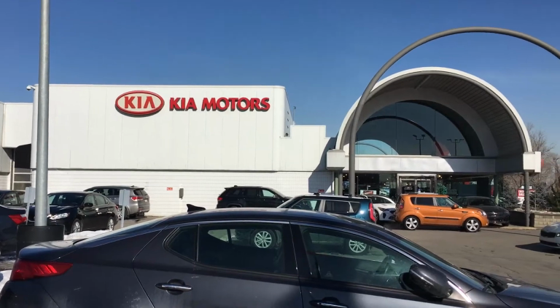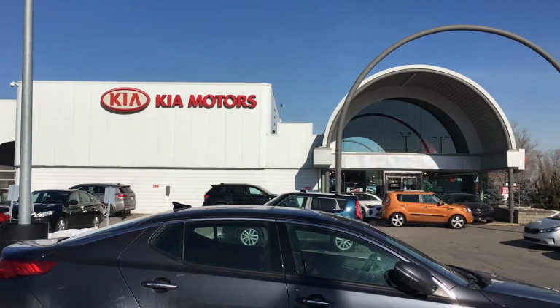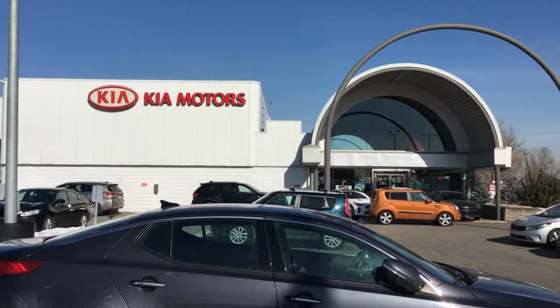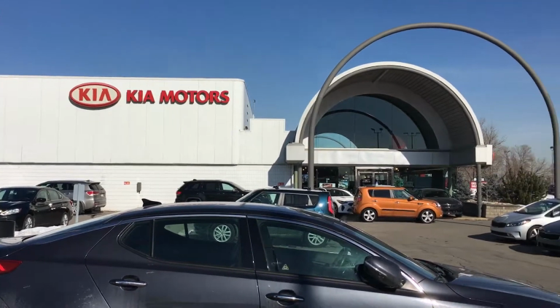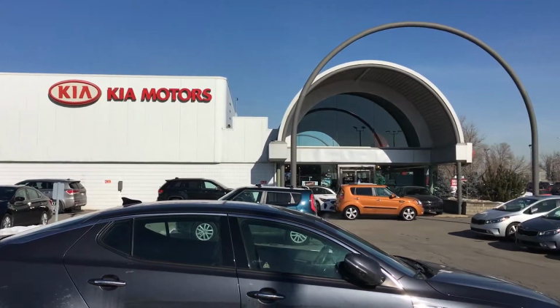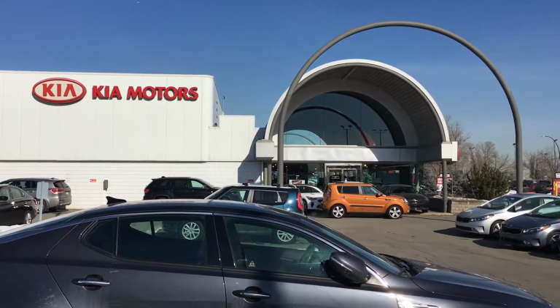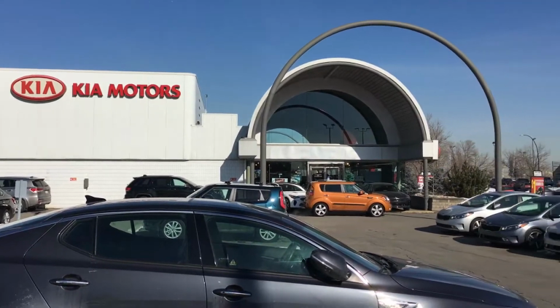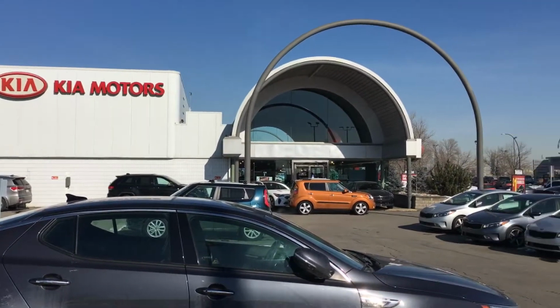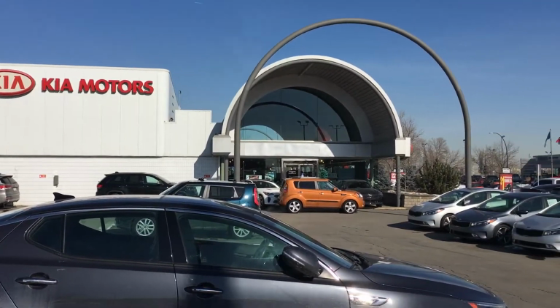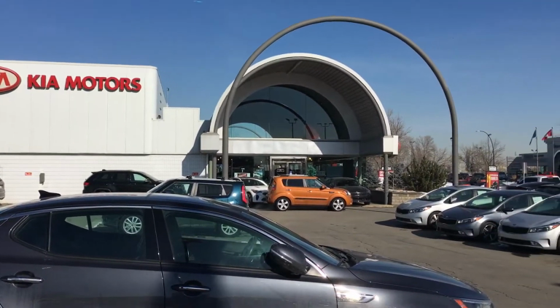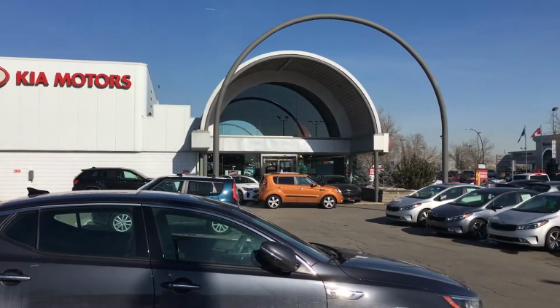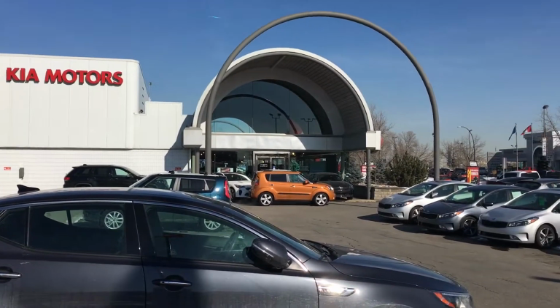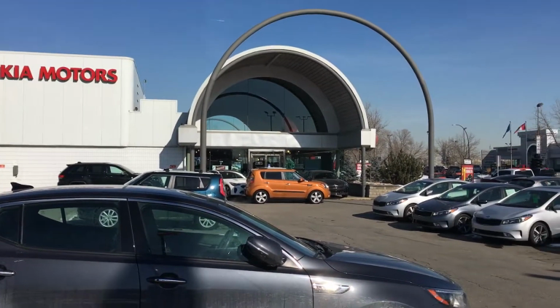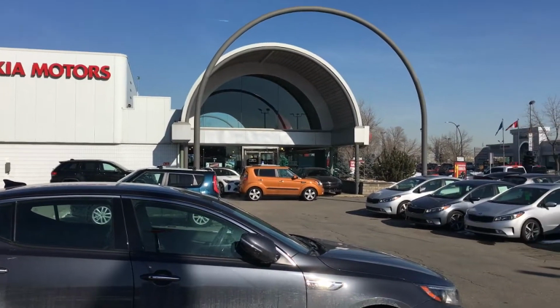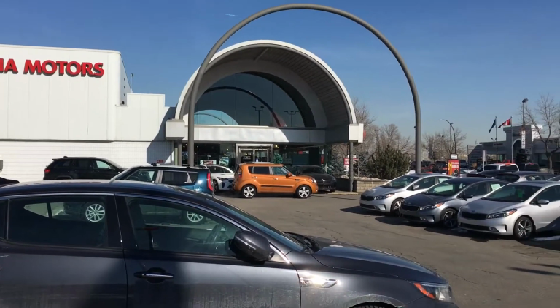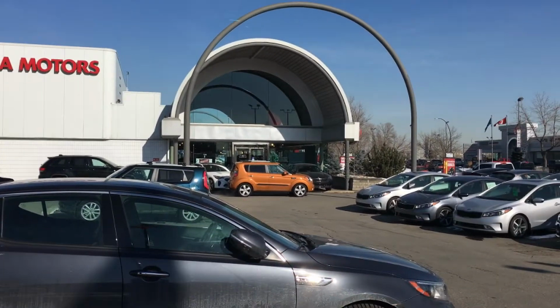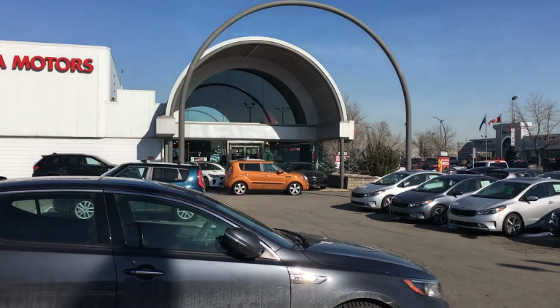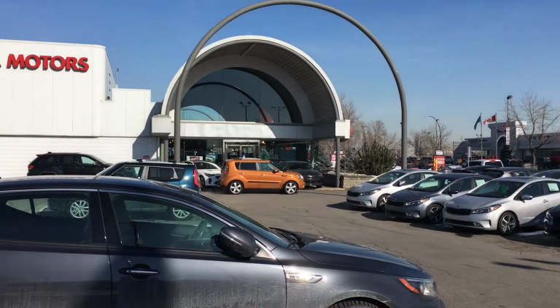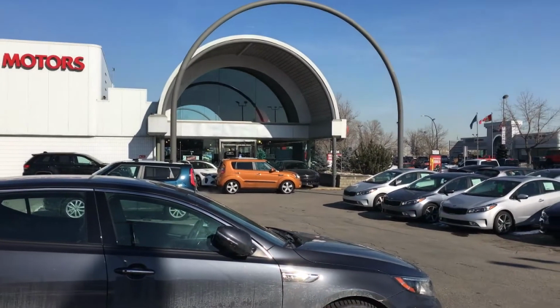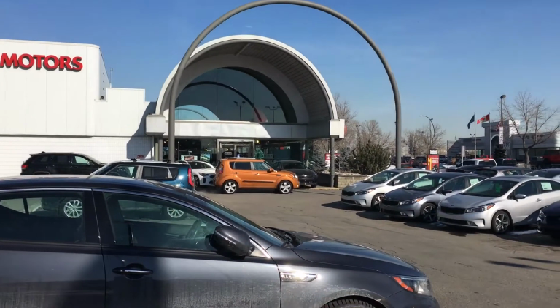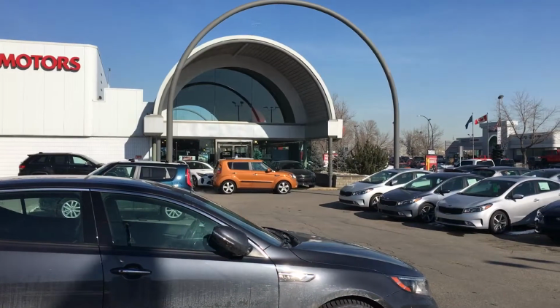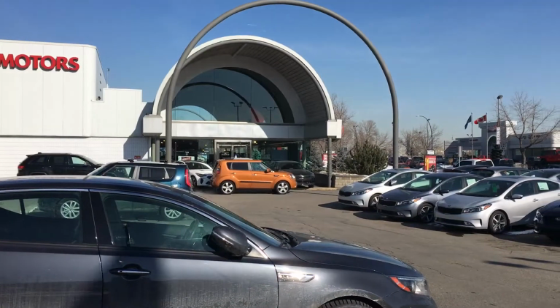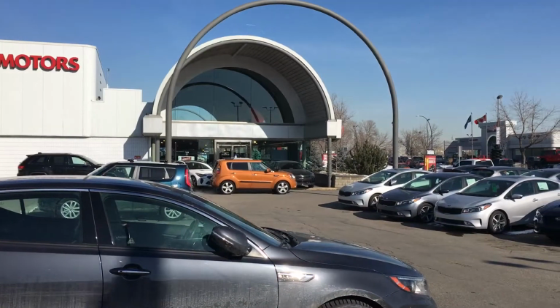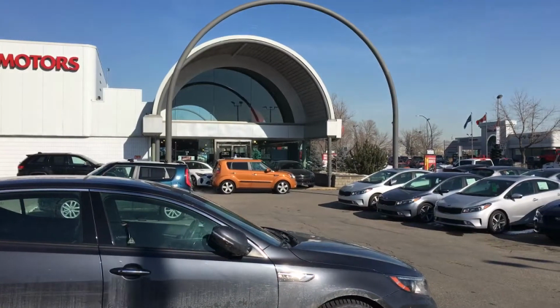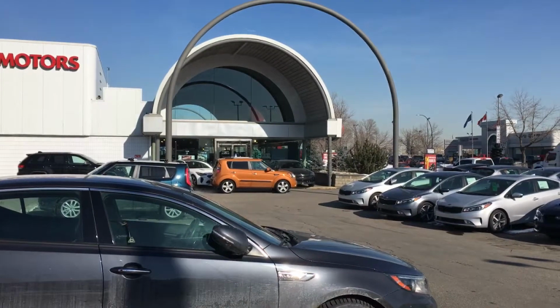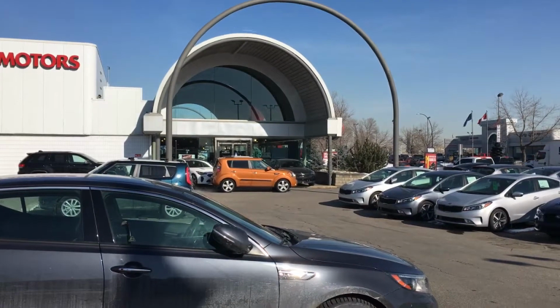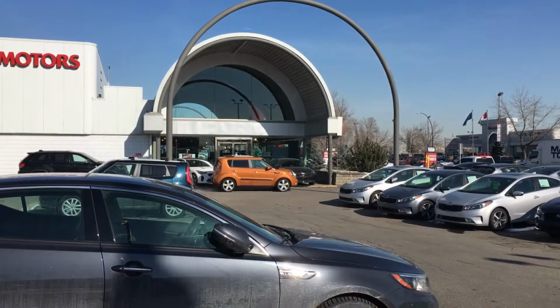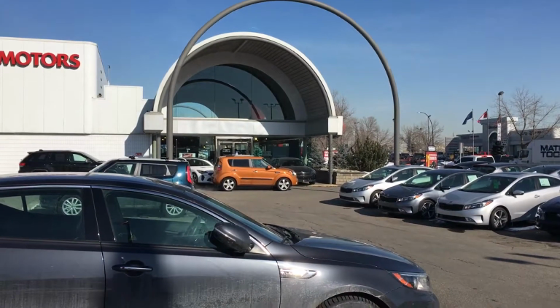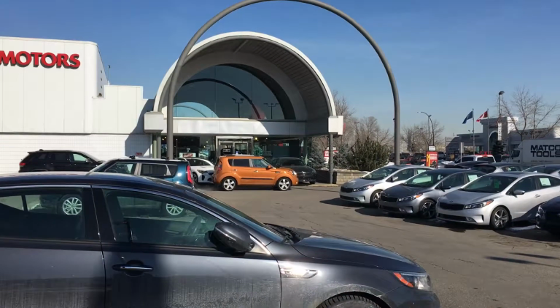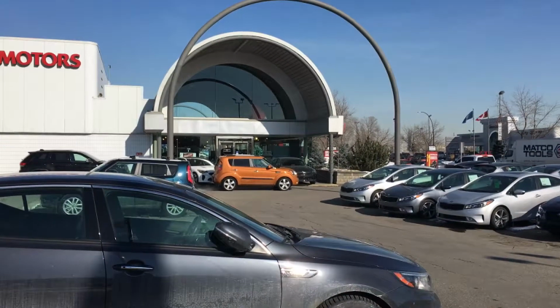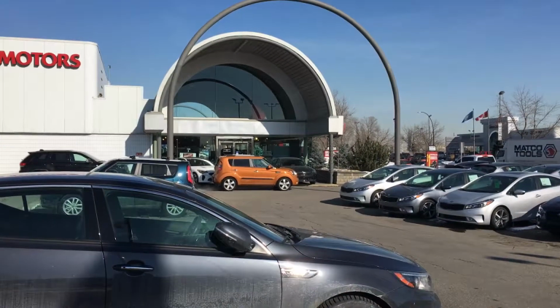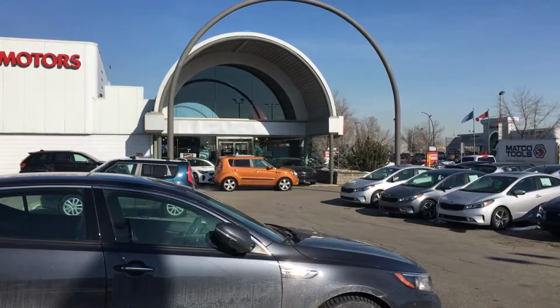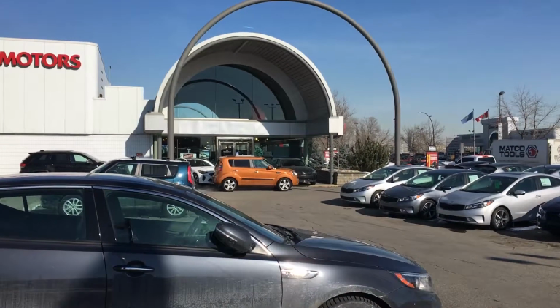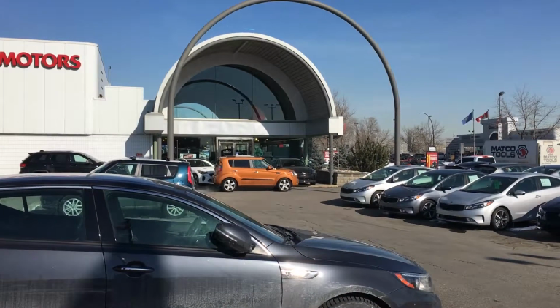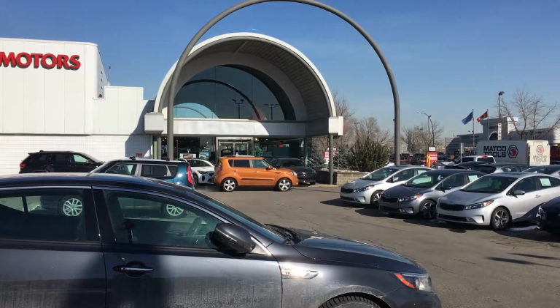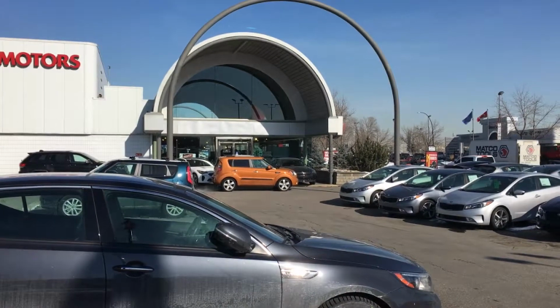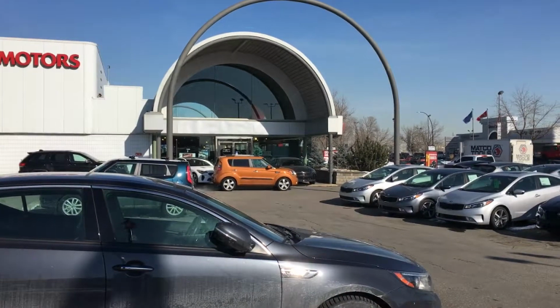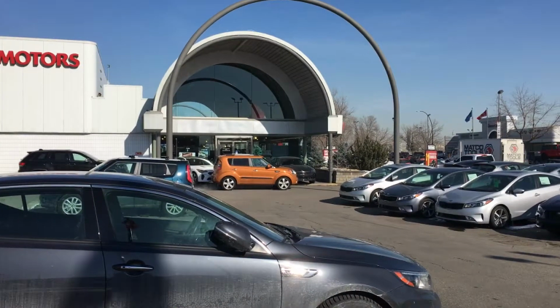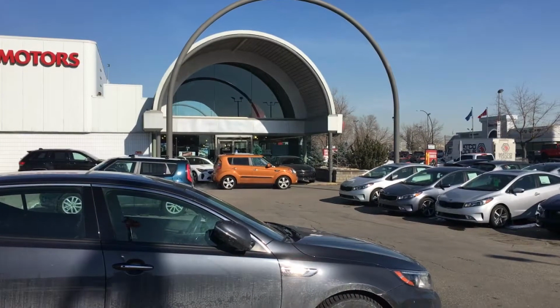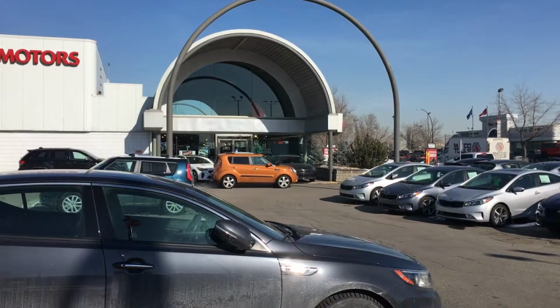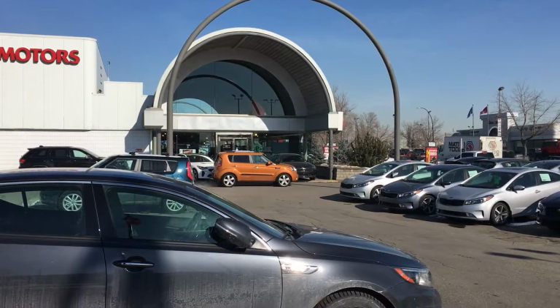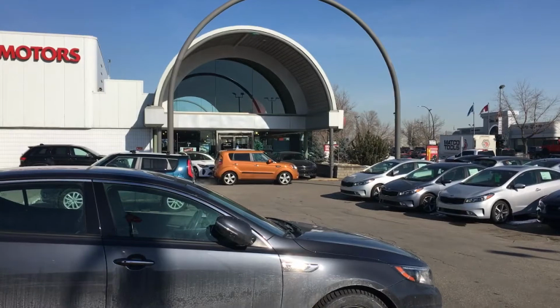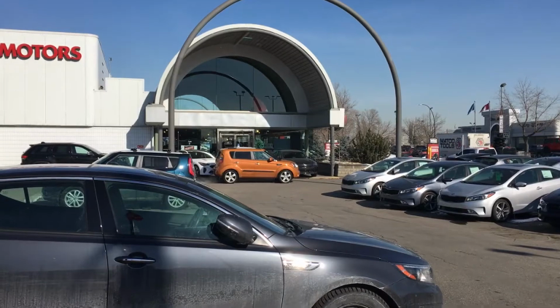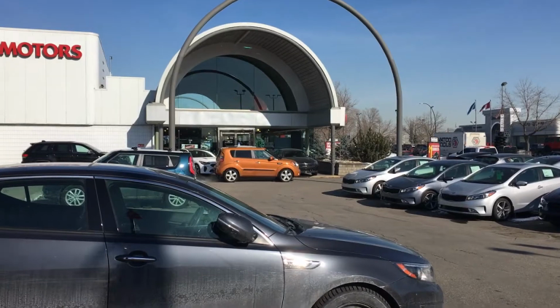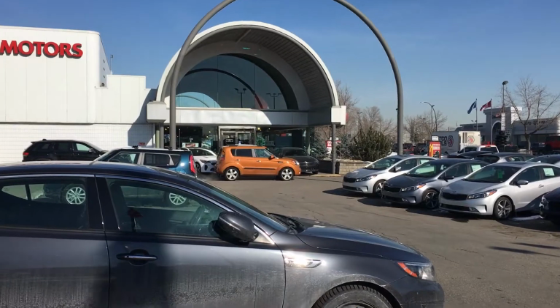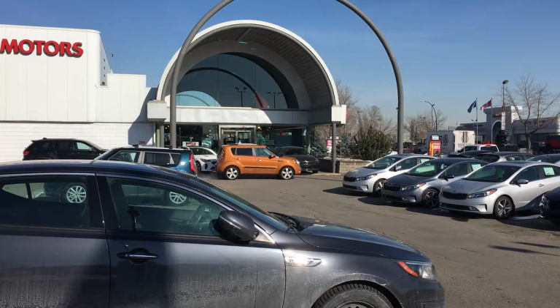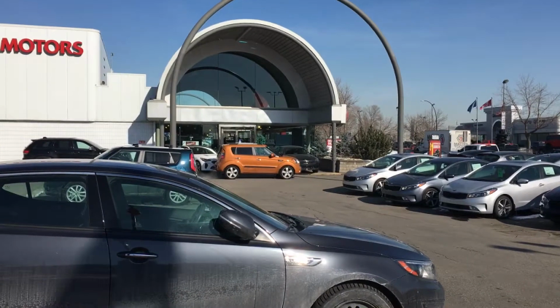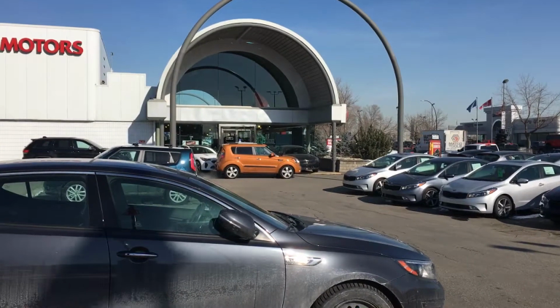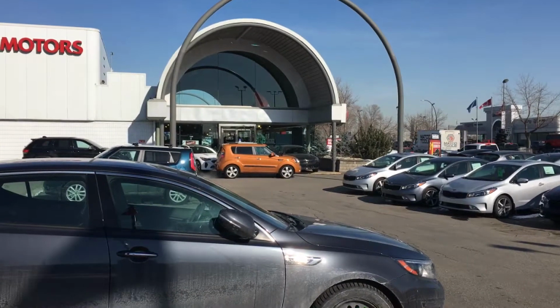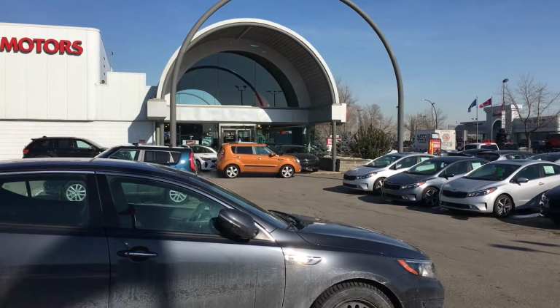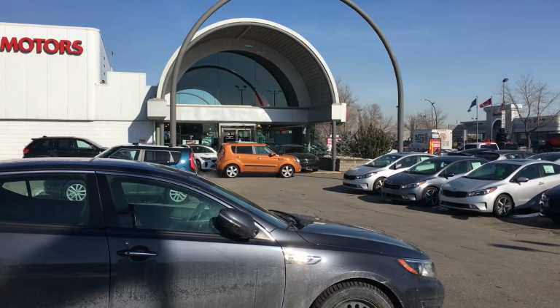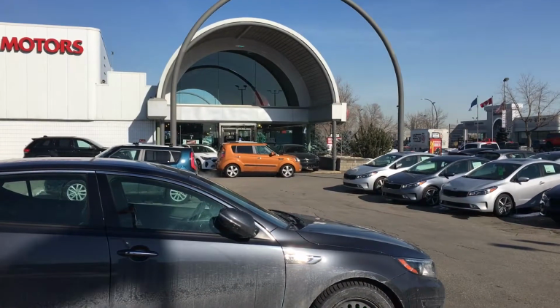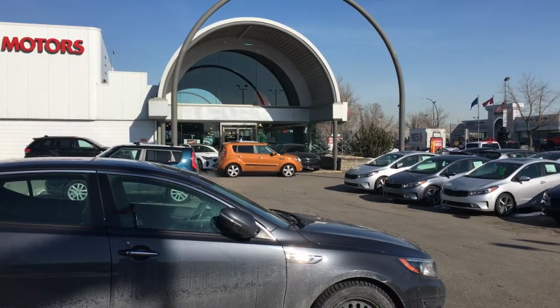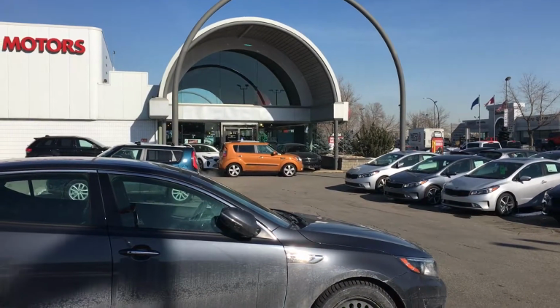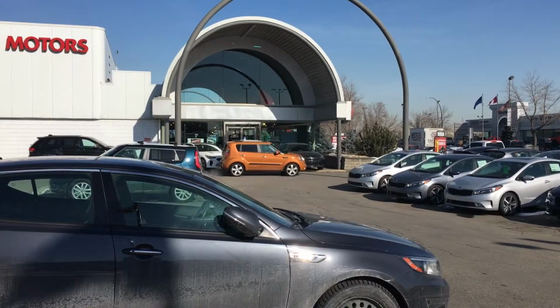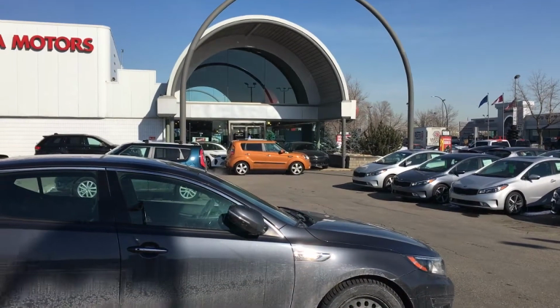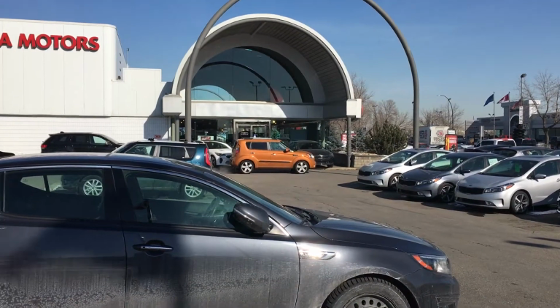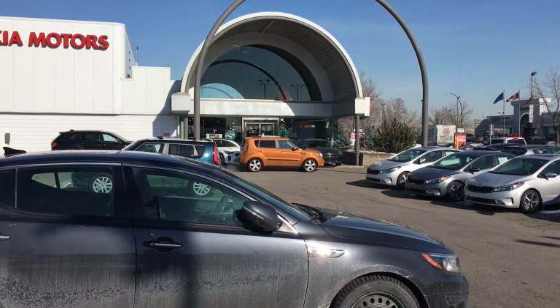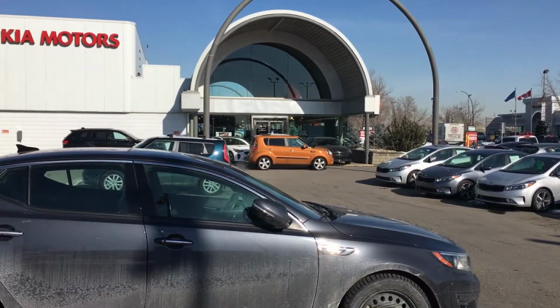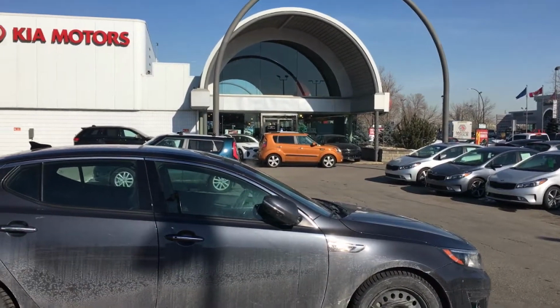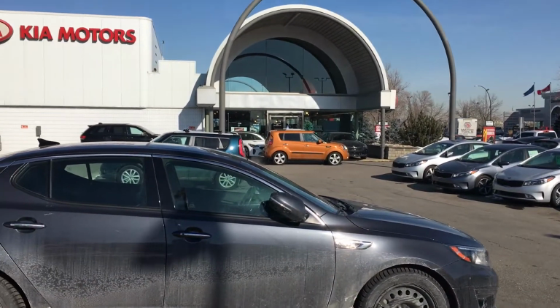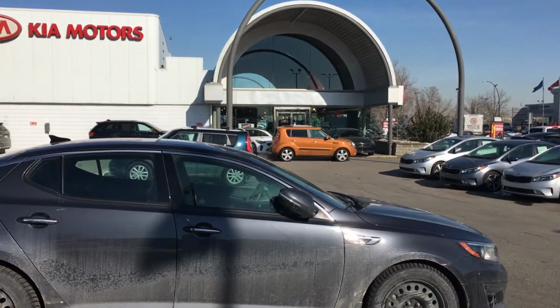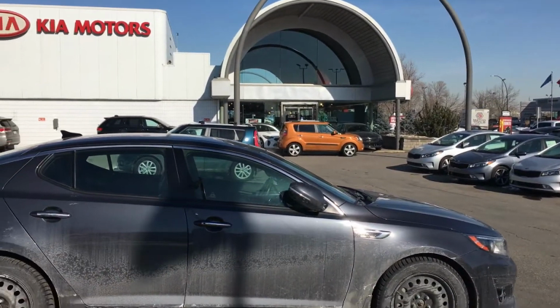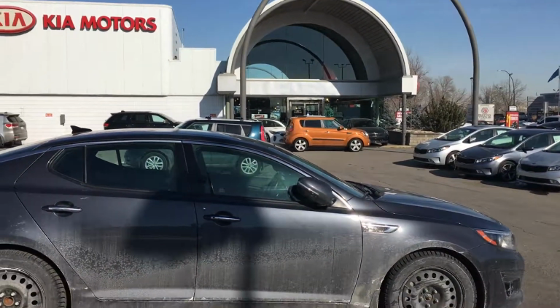The first one I want to show you is over there — it's headed out on a test drive. That's our 2011 Kia Soul. It only has 65,000 kilometers on it.